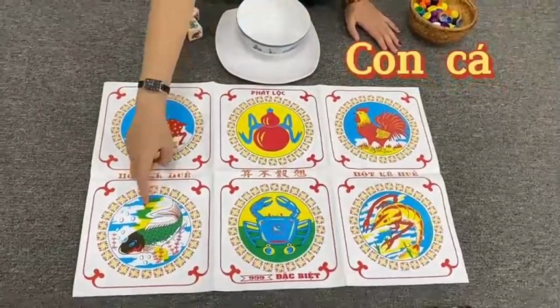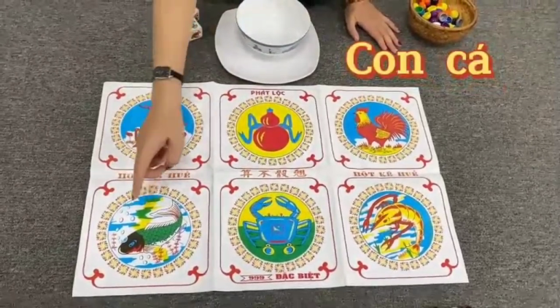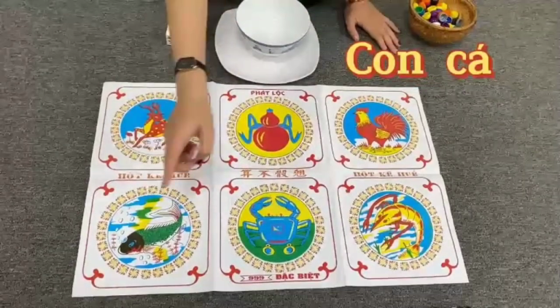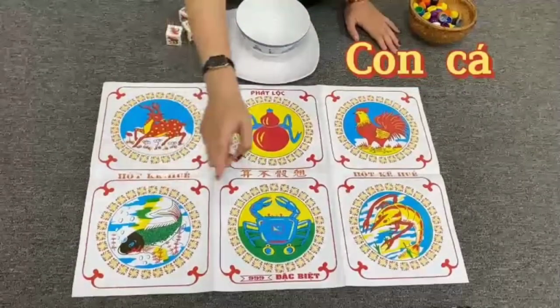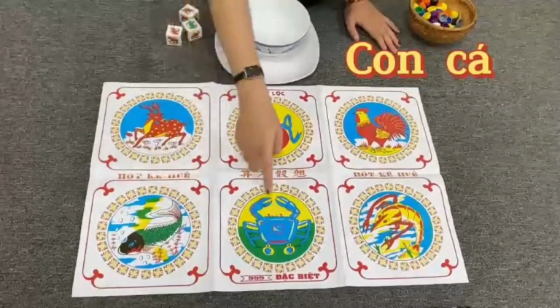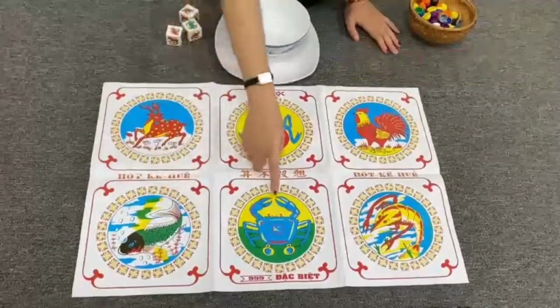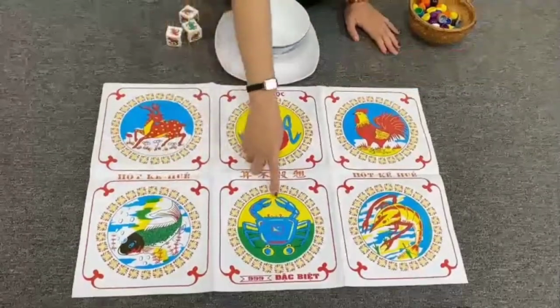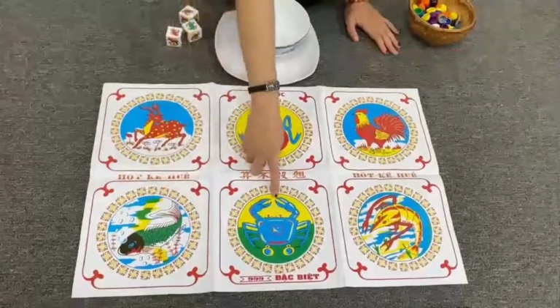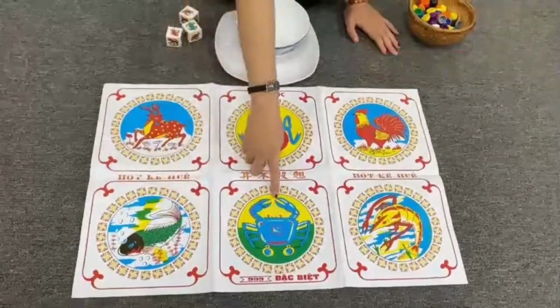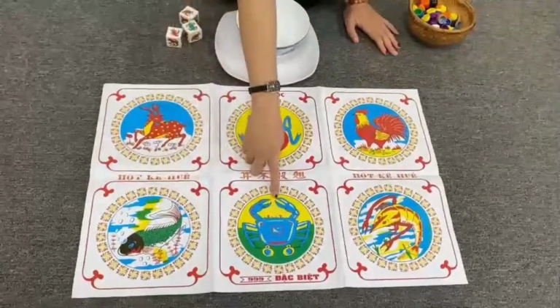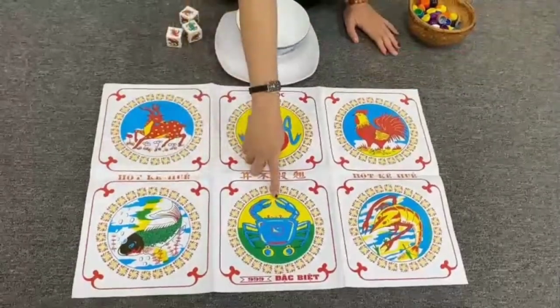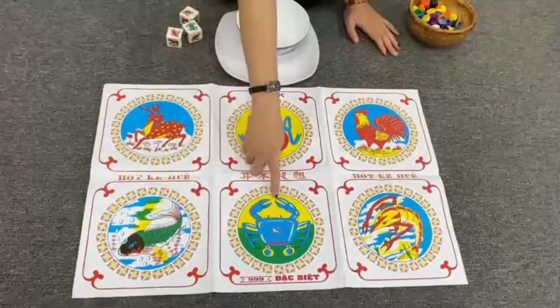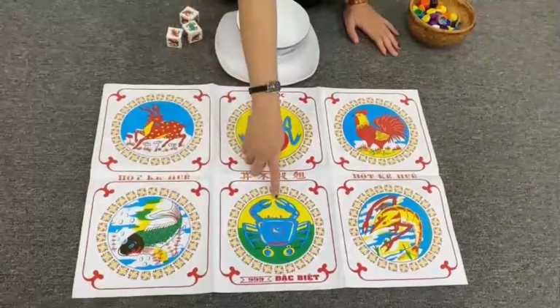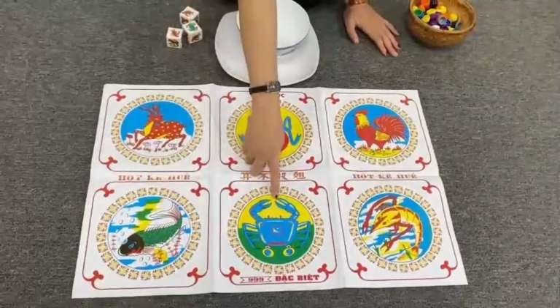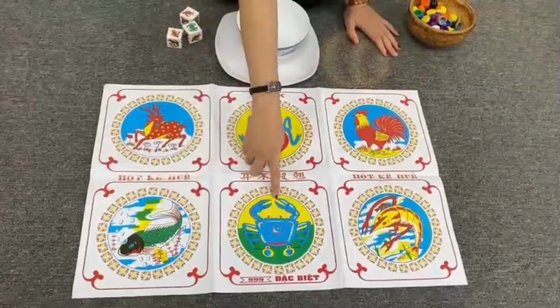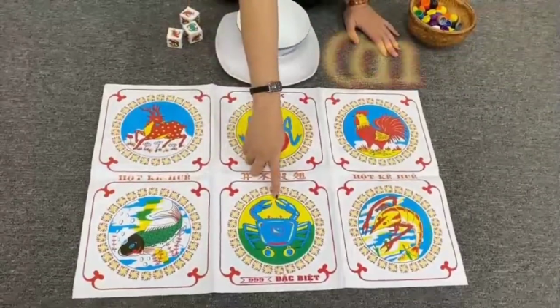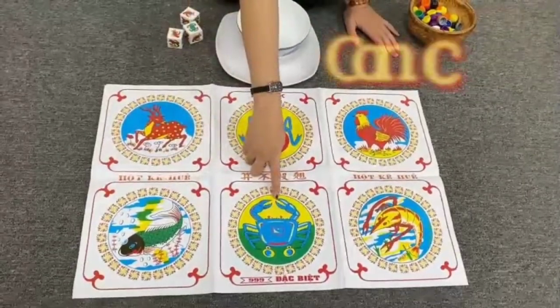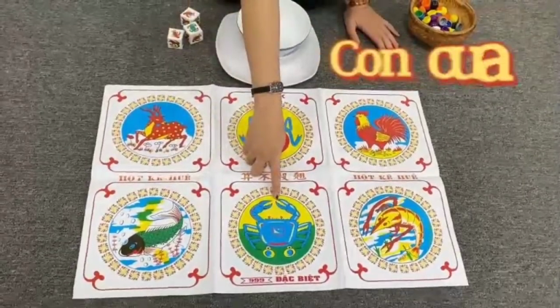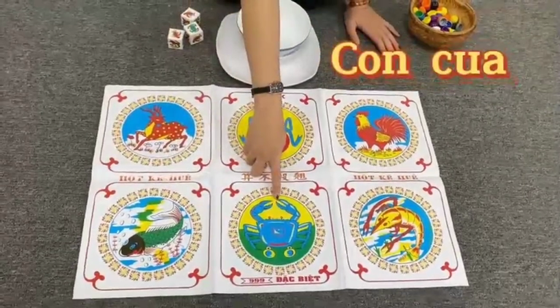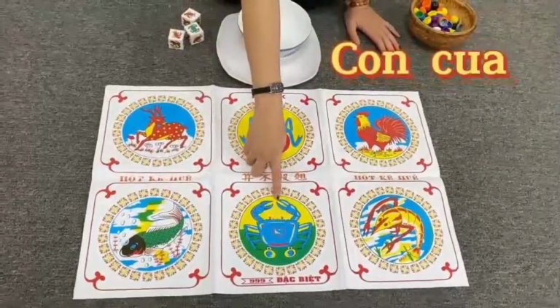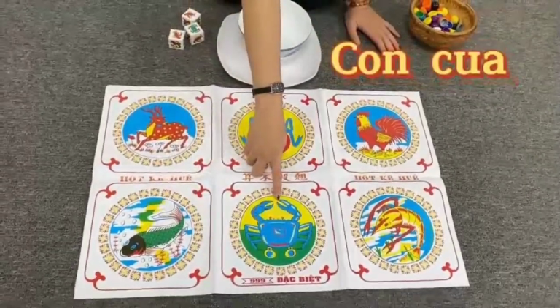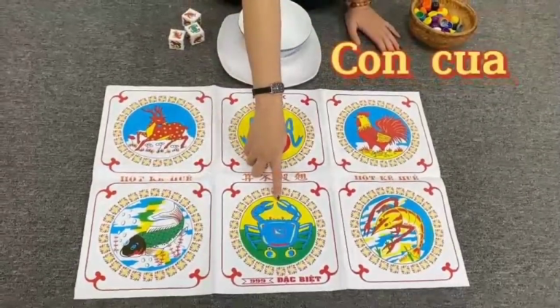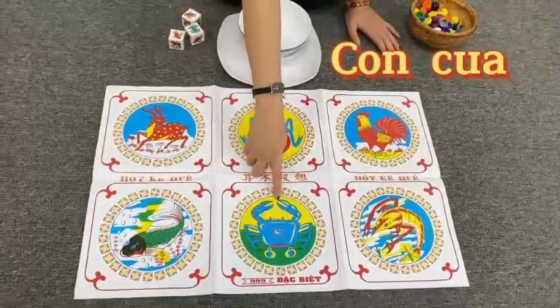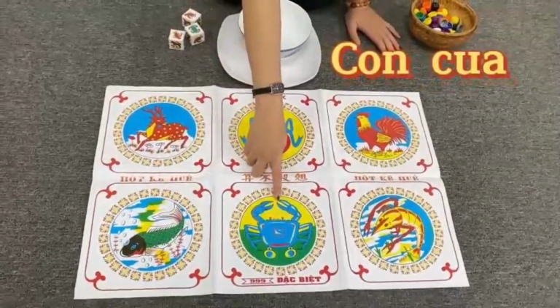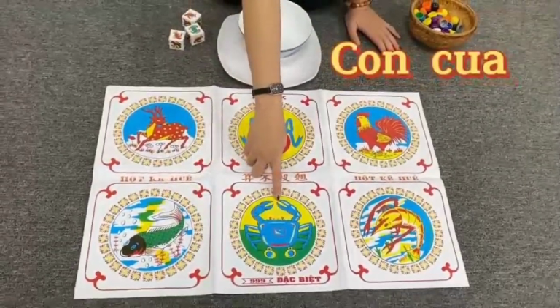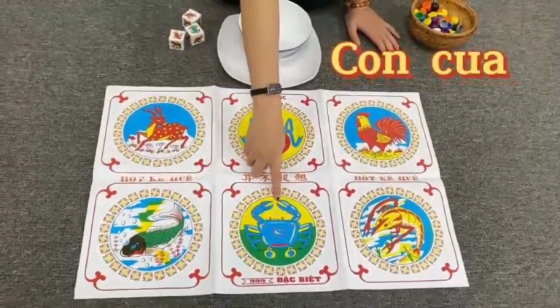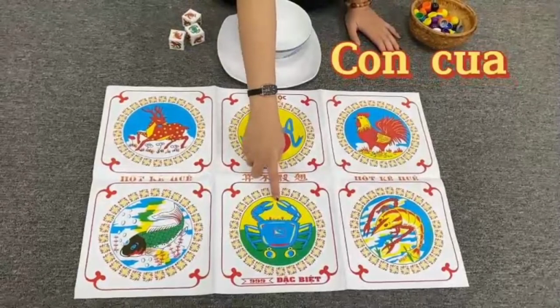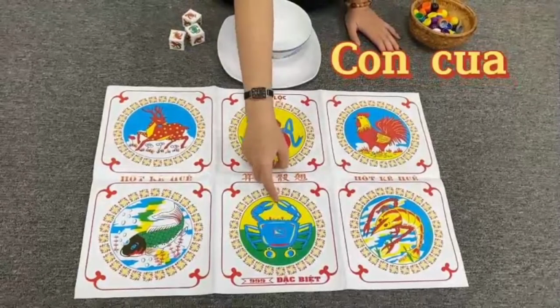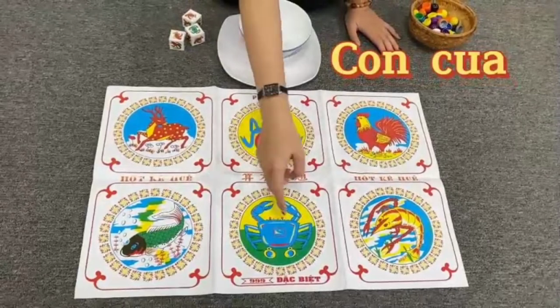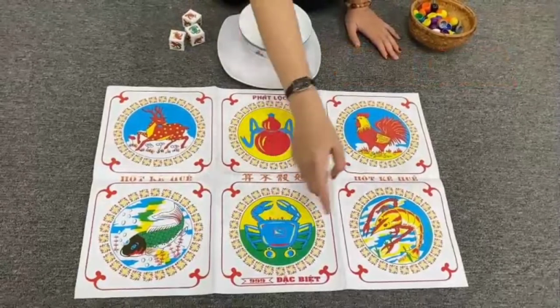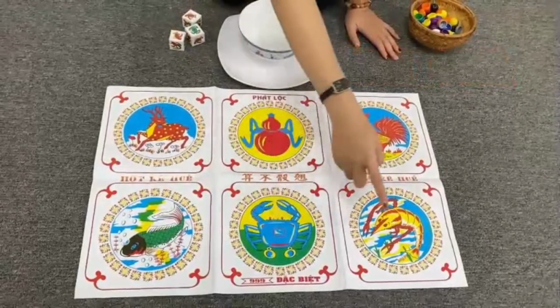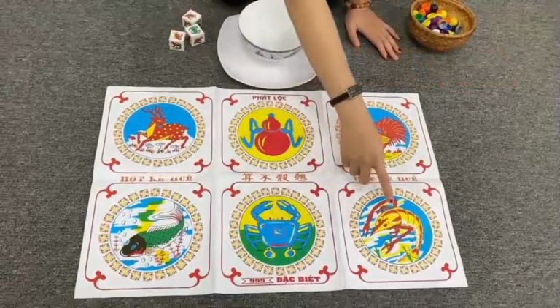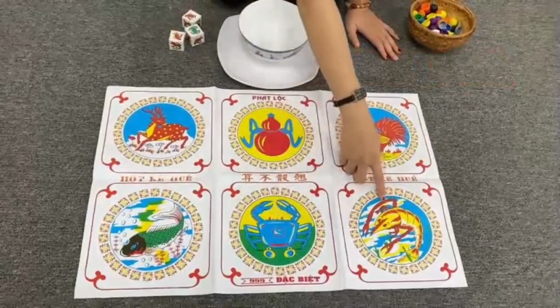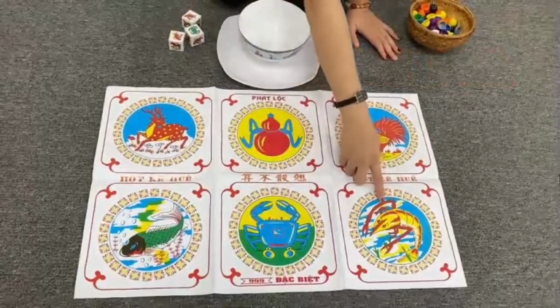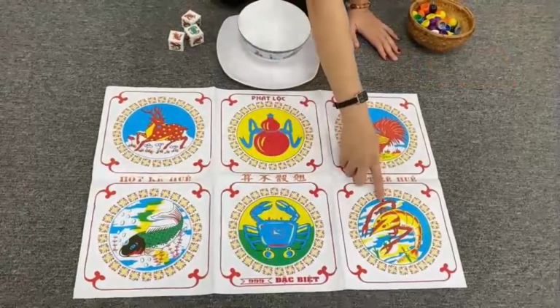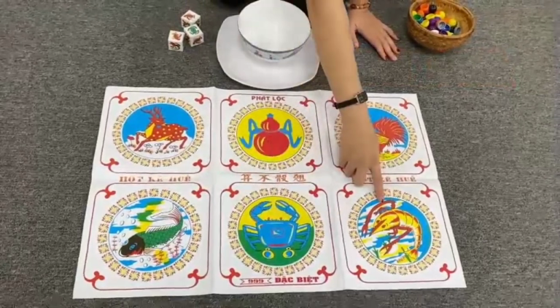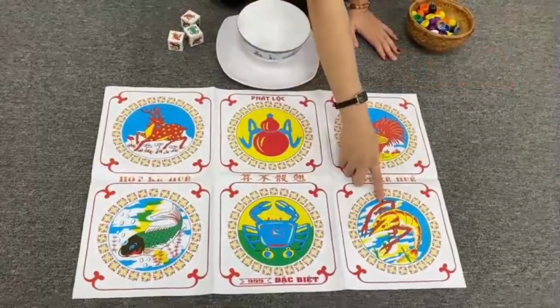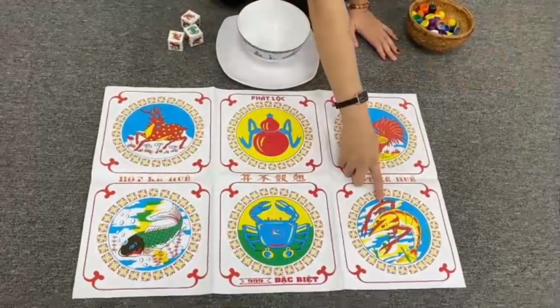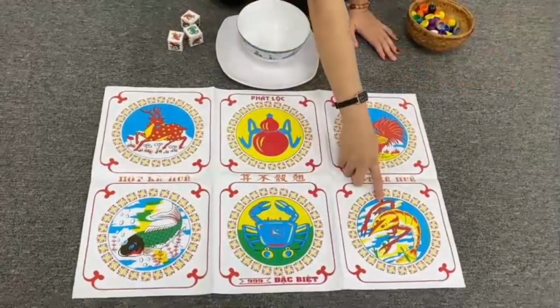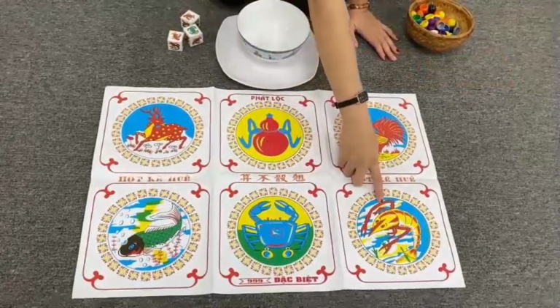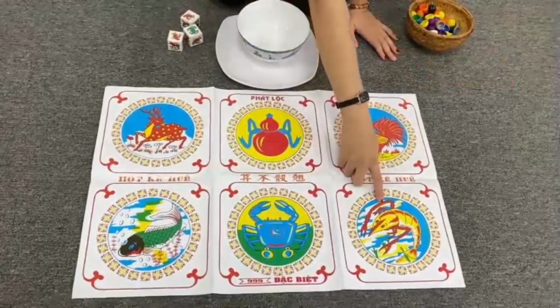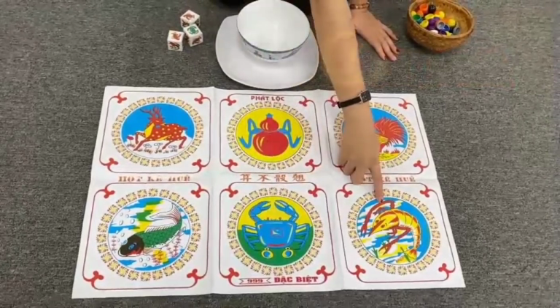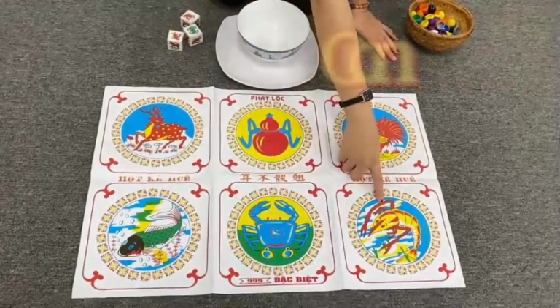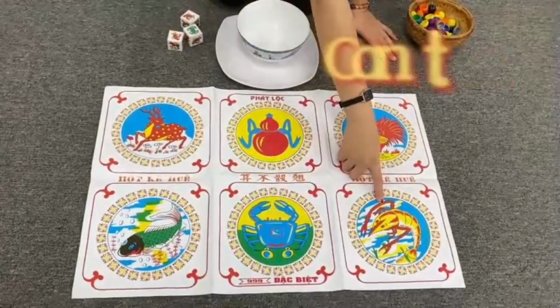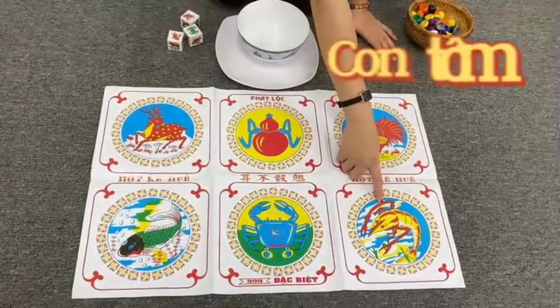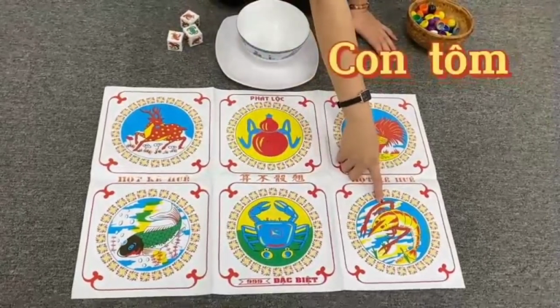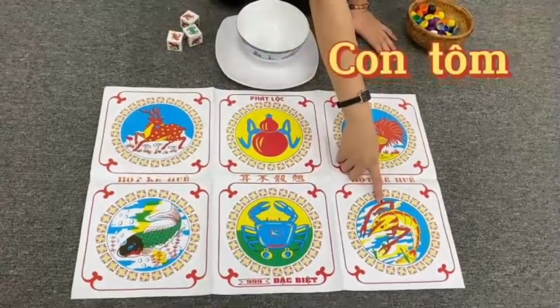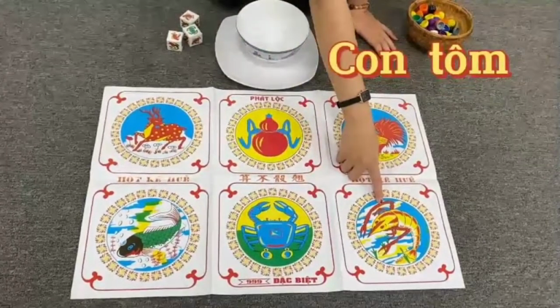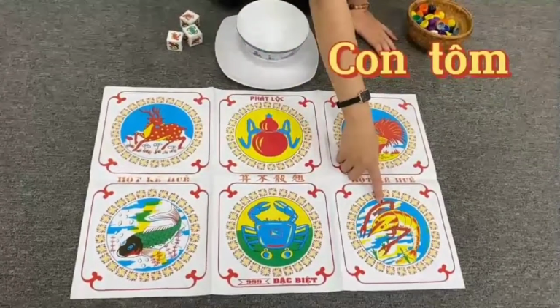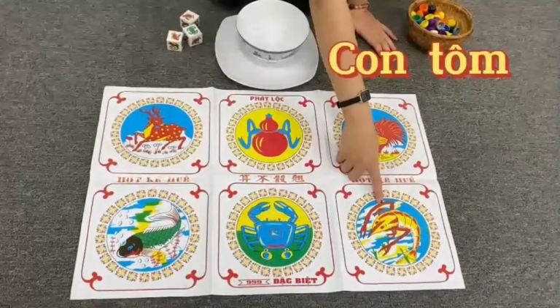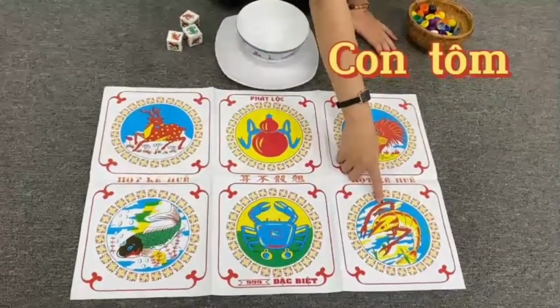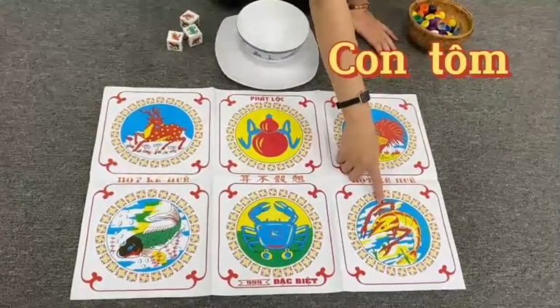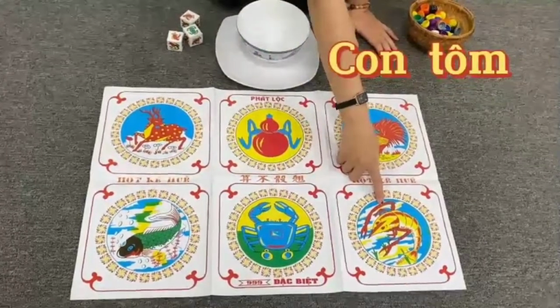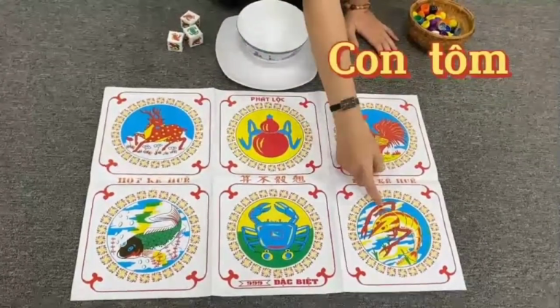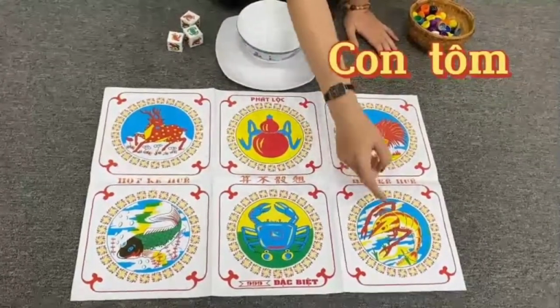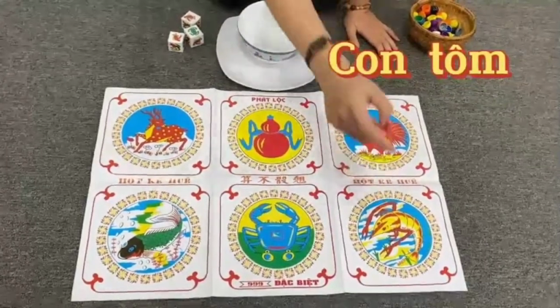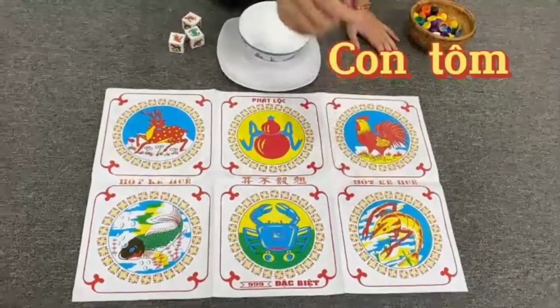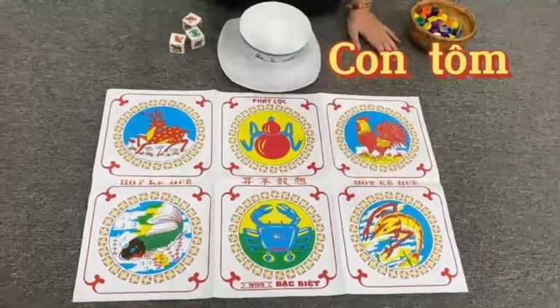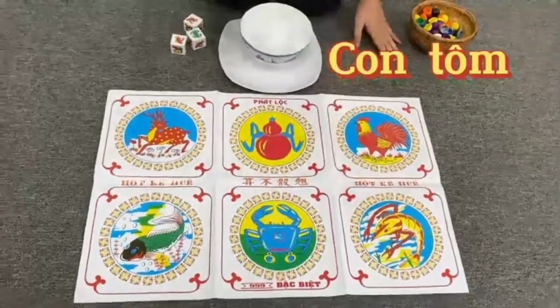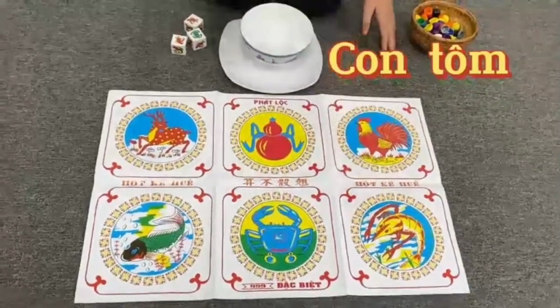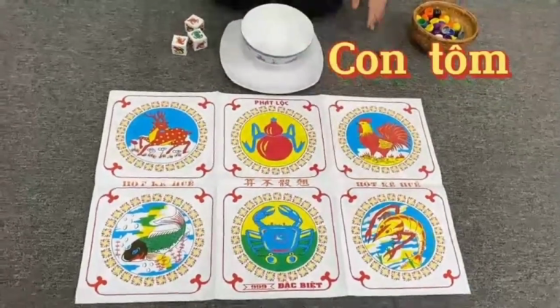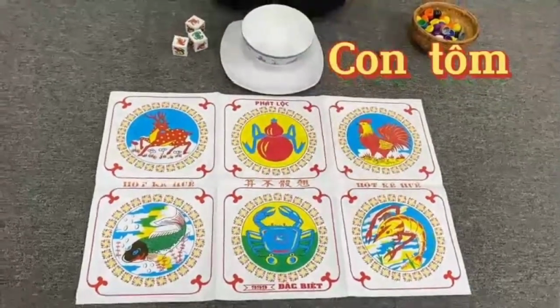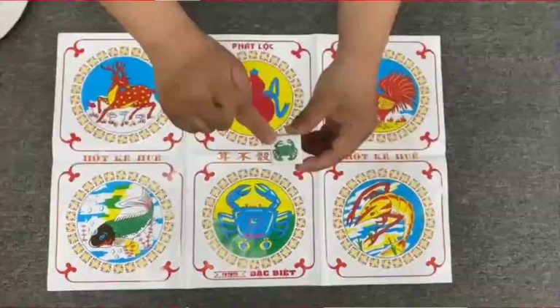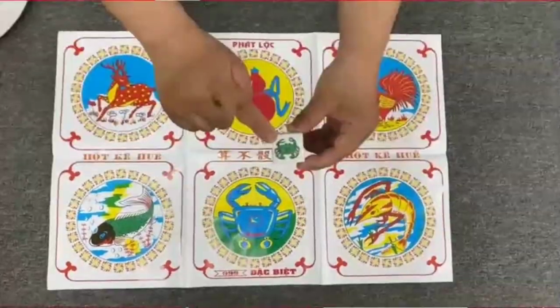Con cá — fish. Con cua — crab. Con tôm — shrimp.